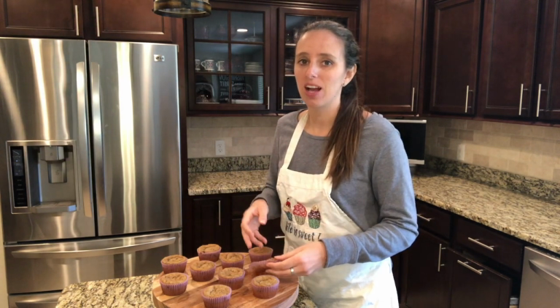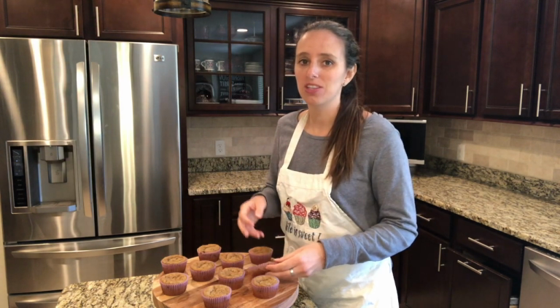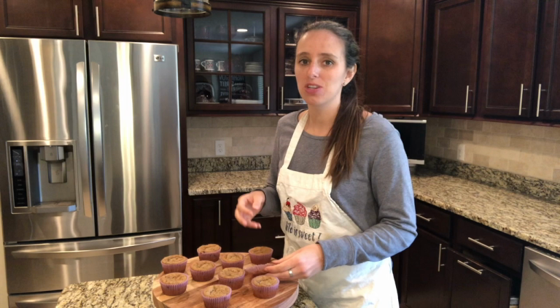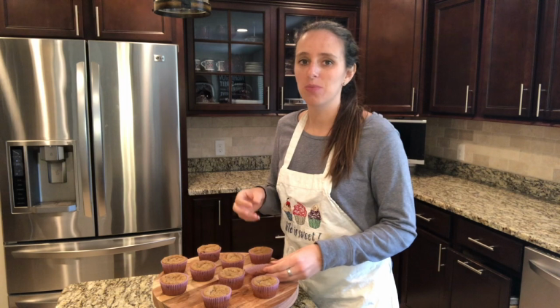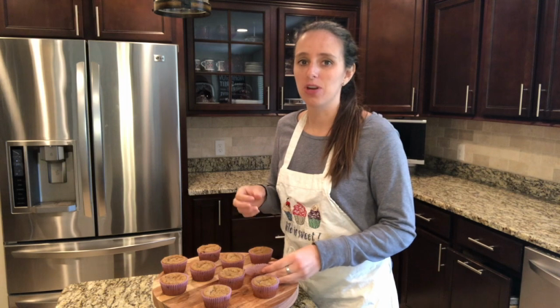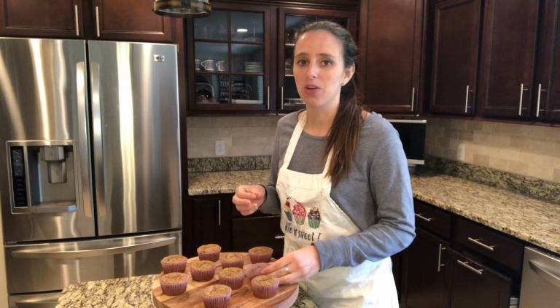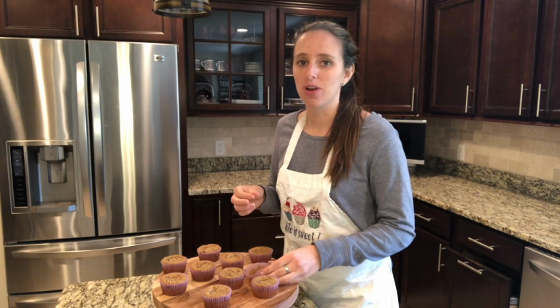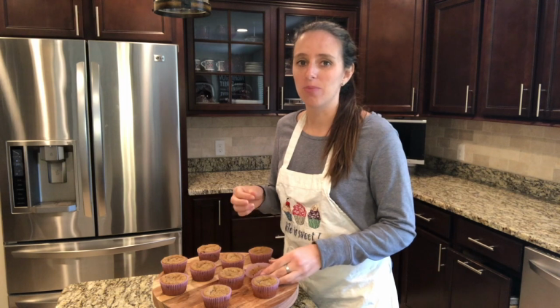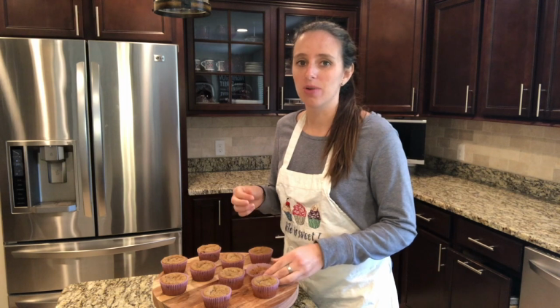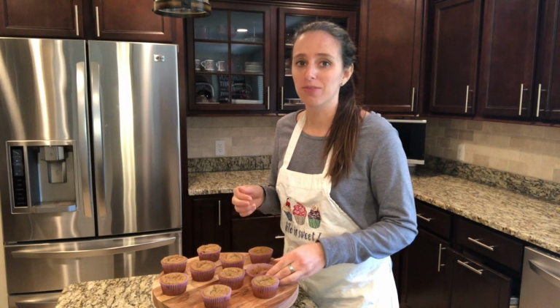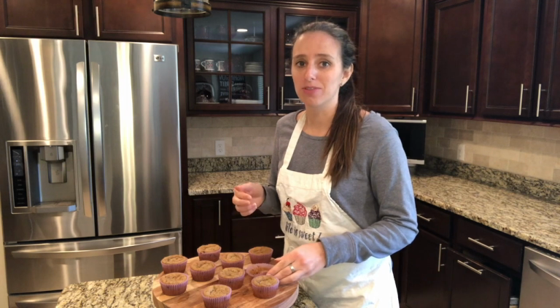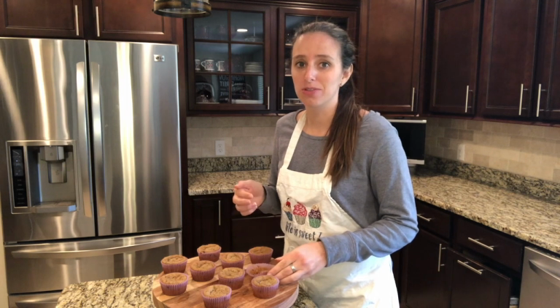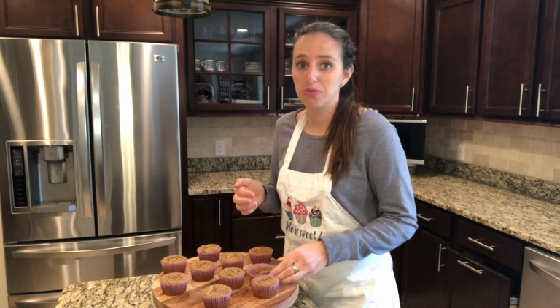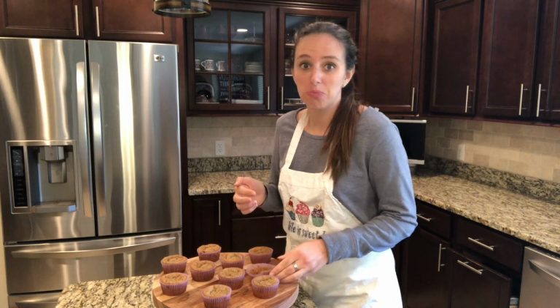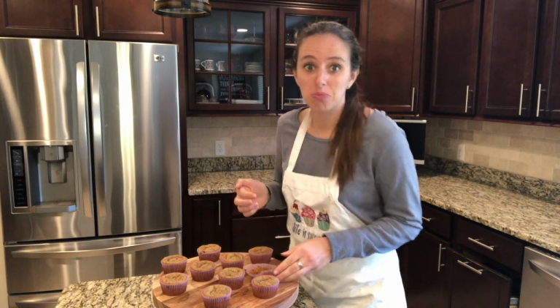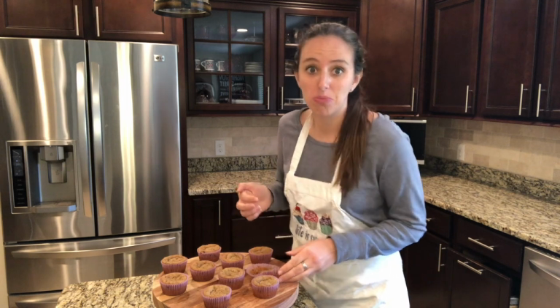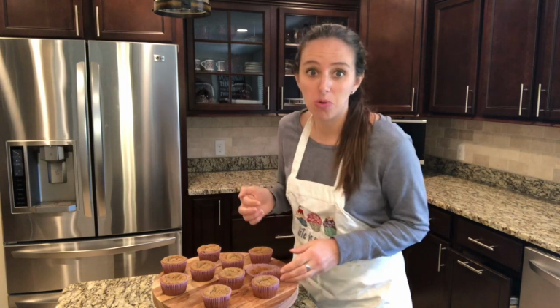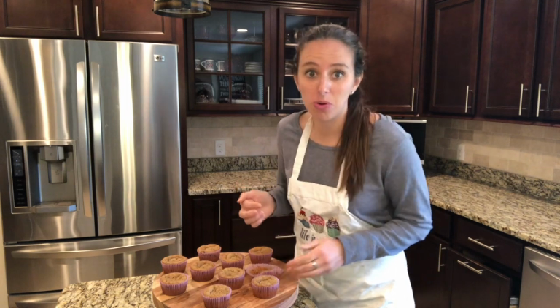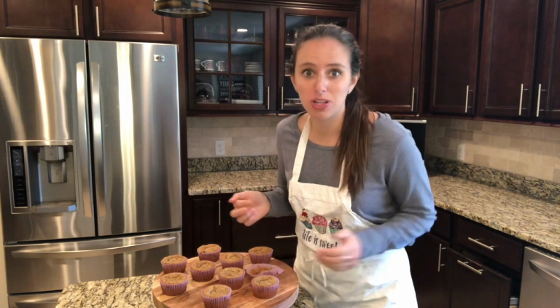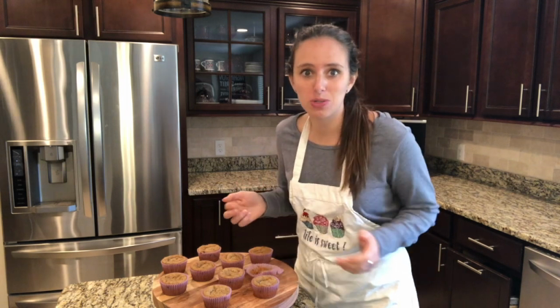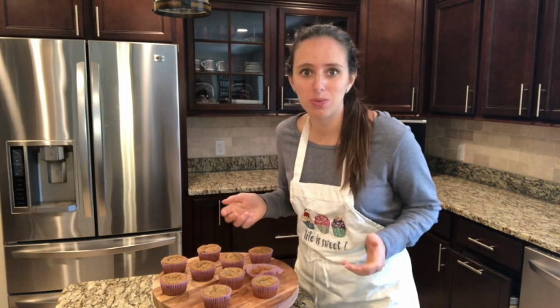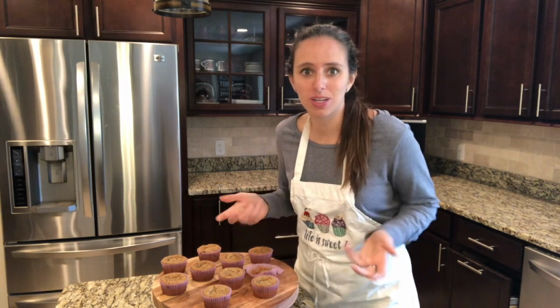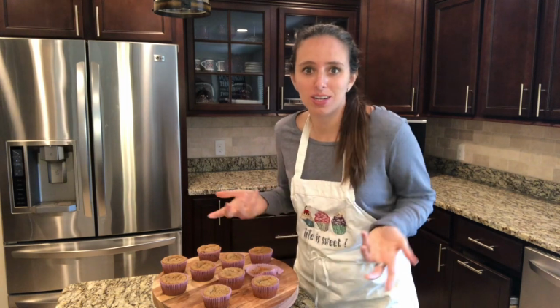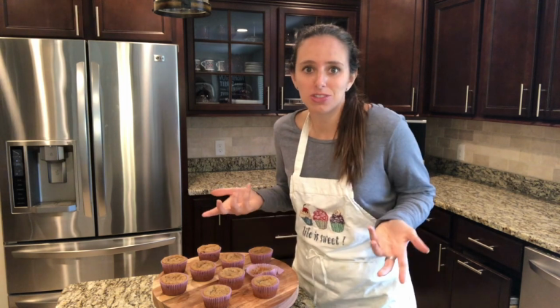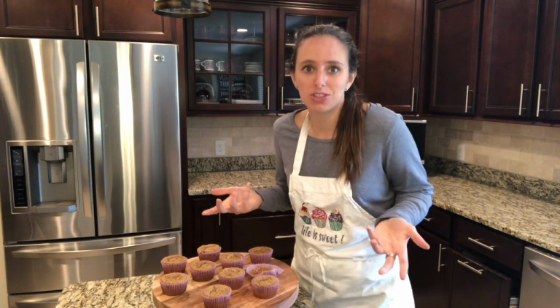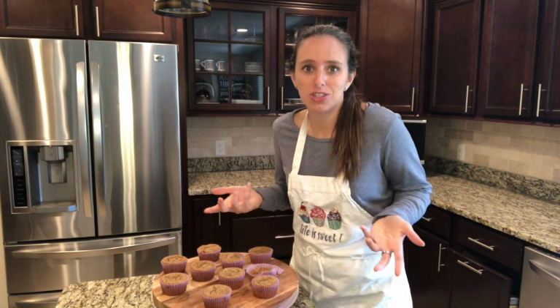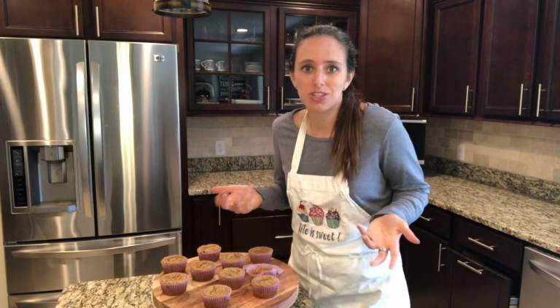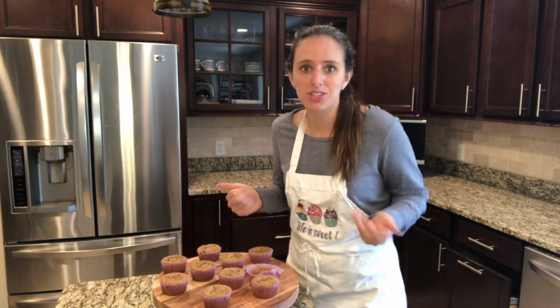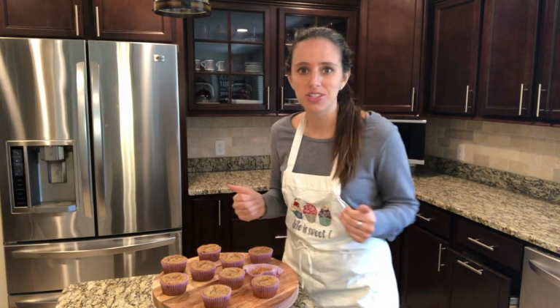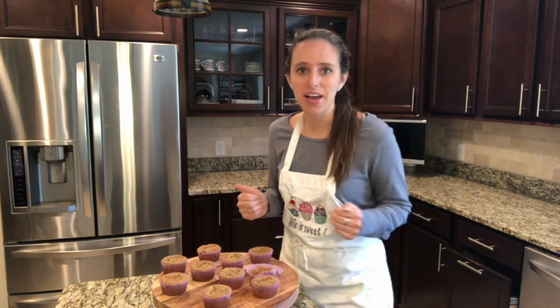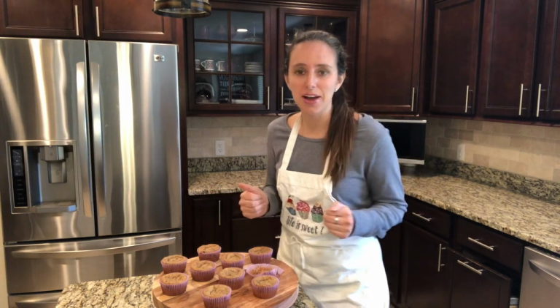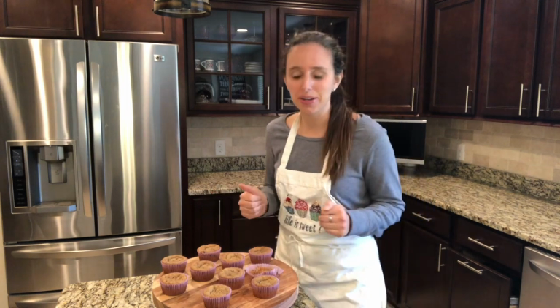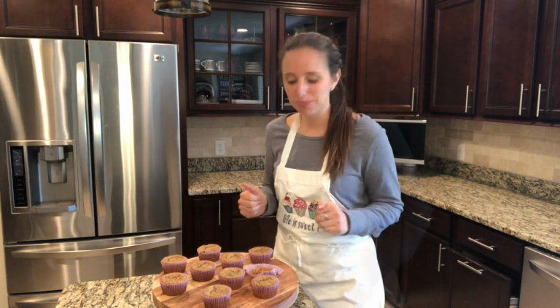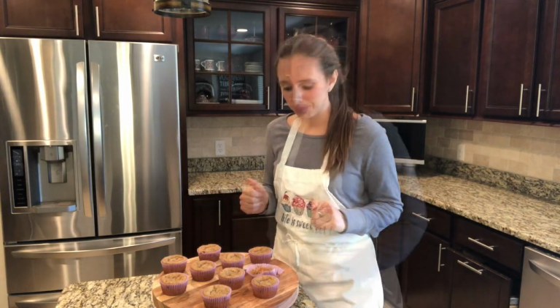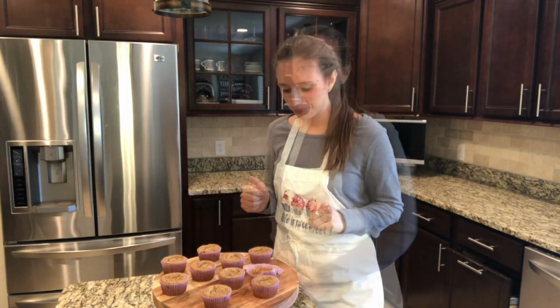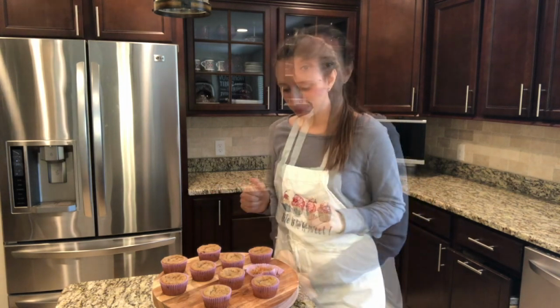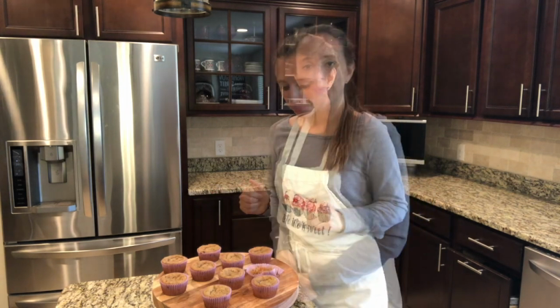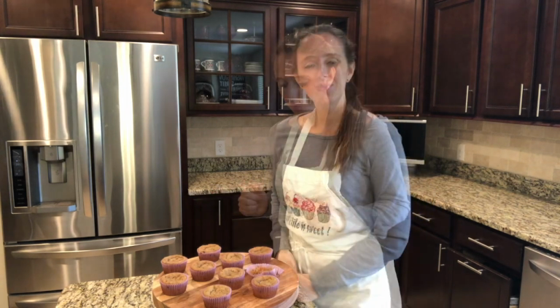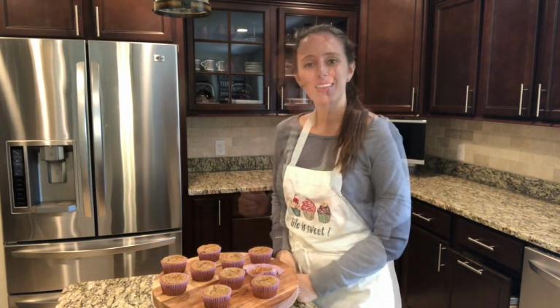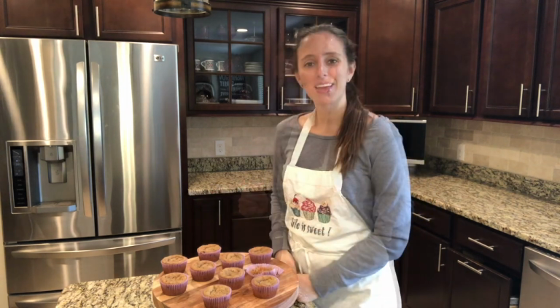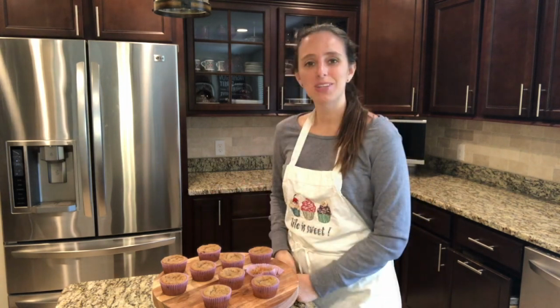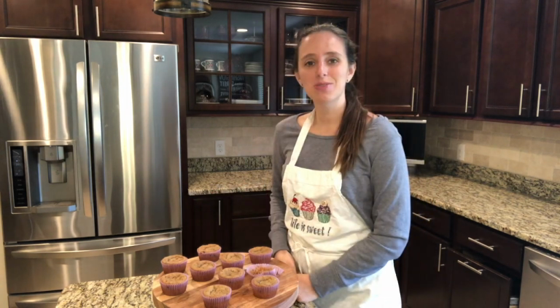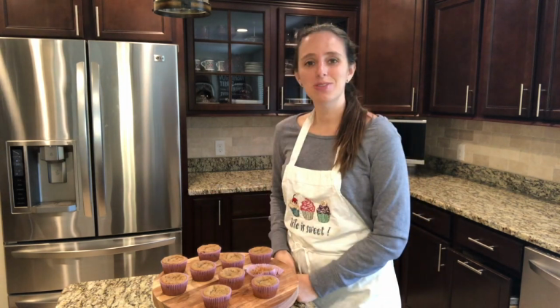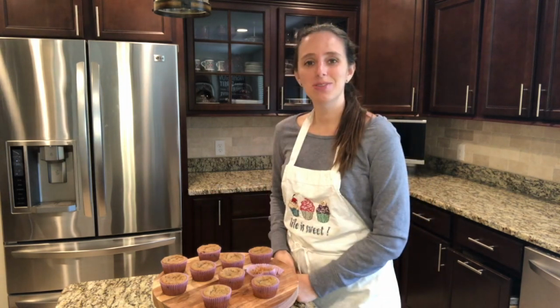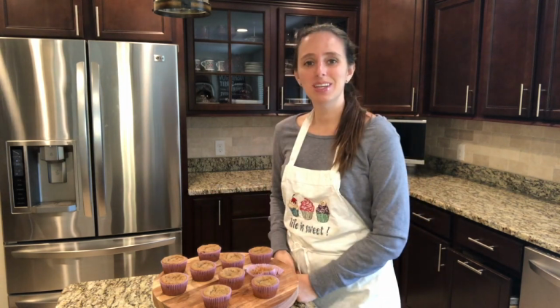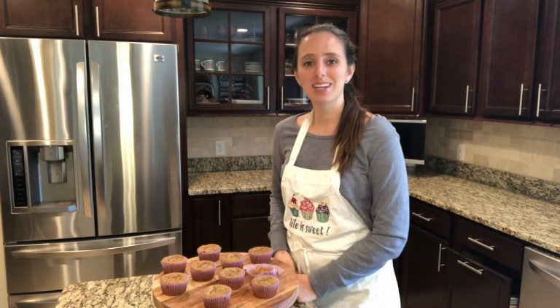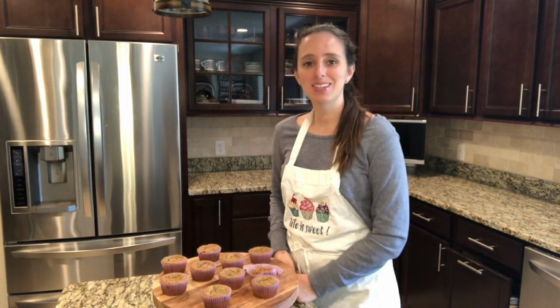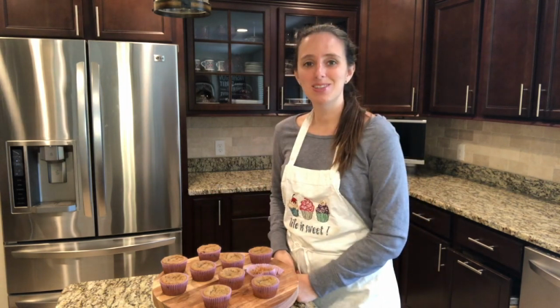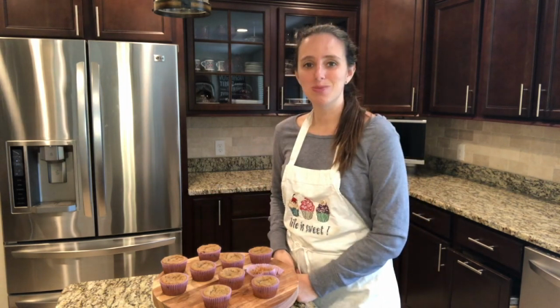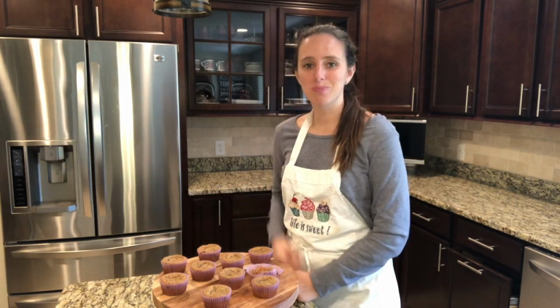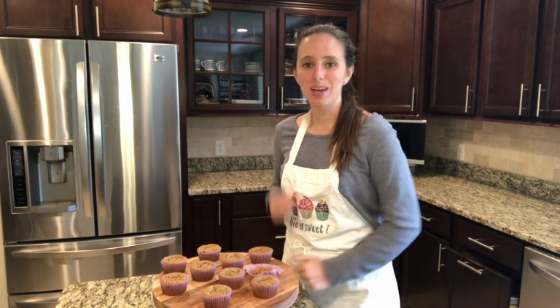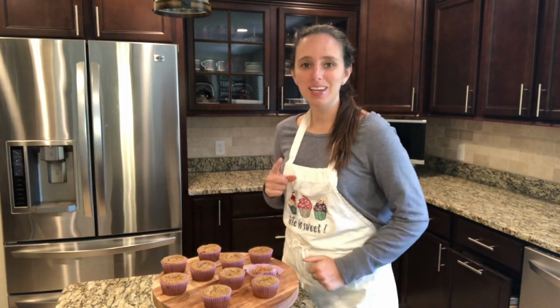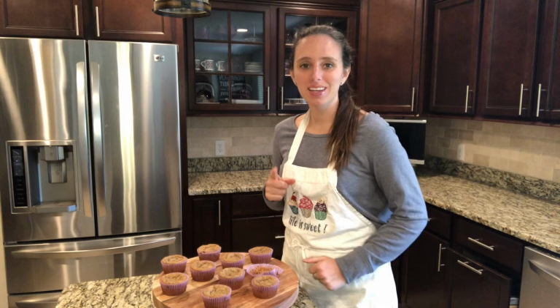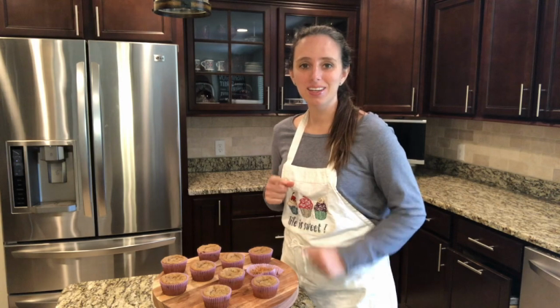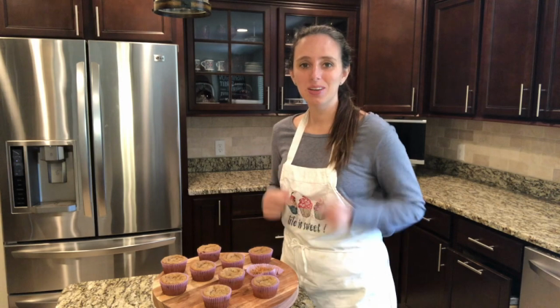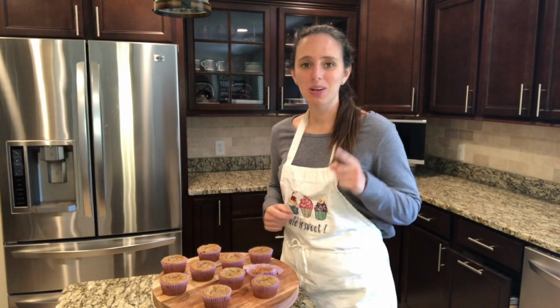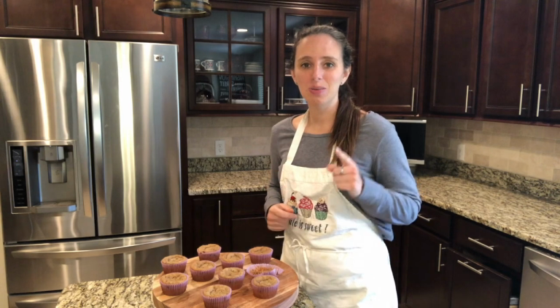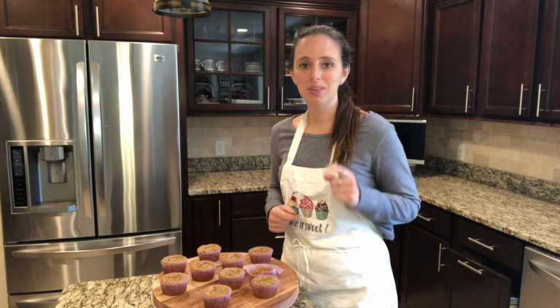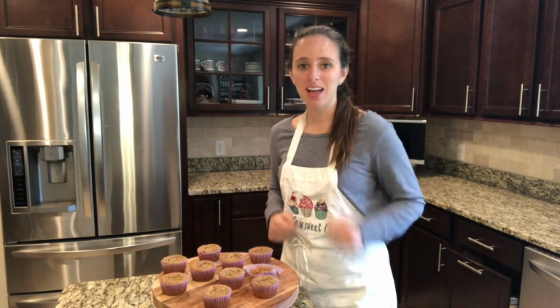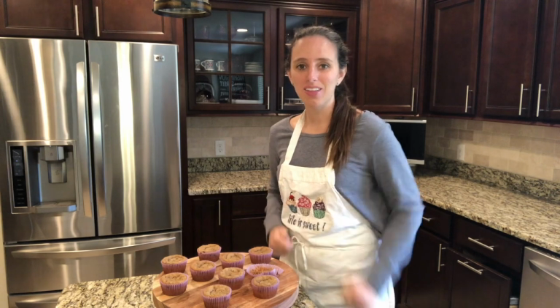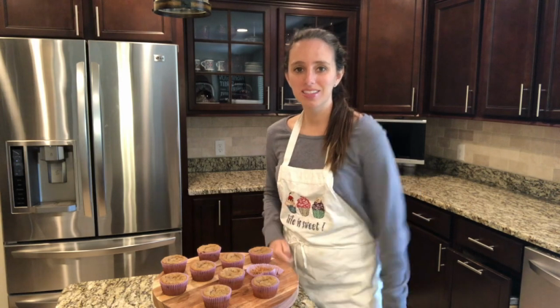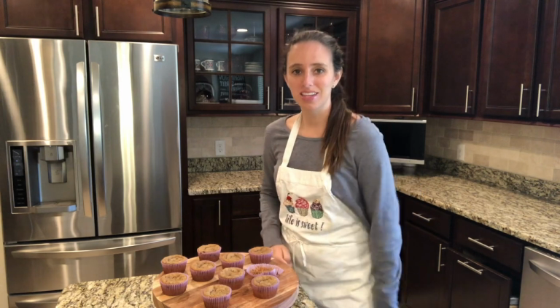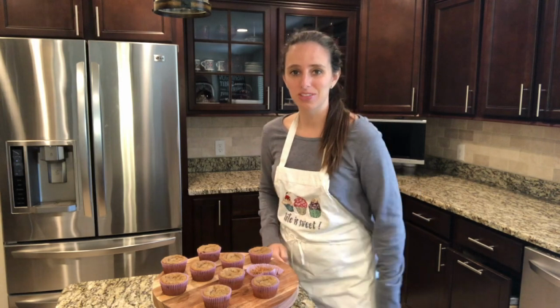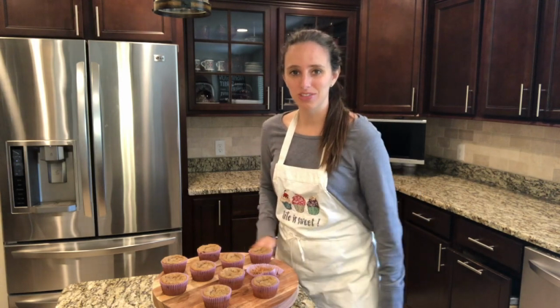That's going to be a great breakfast — or let's be honest, just a snack. Thanks for tuning in to Baking with Alexandria.